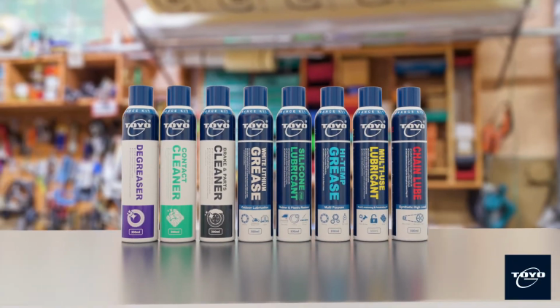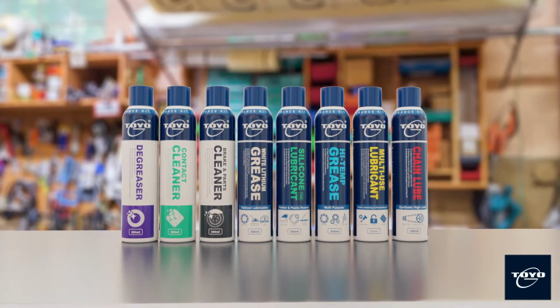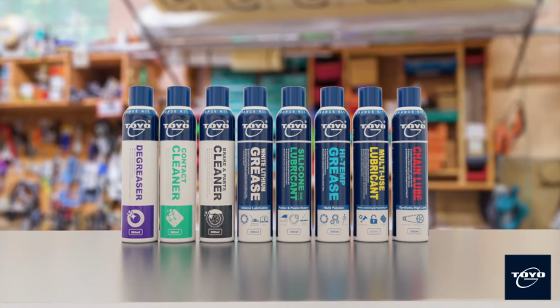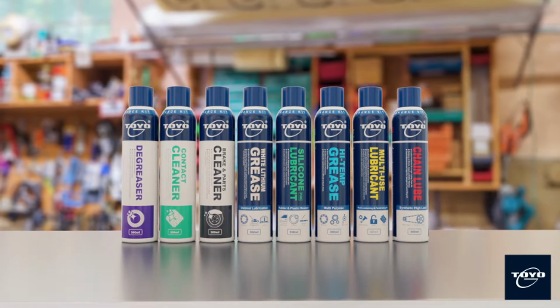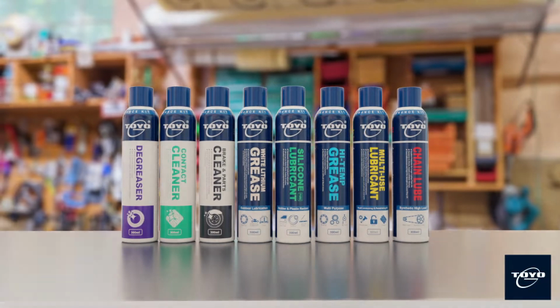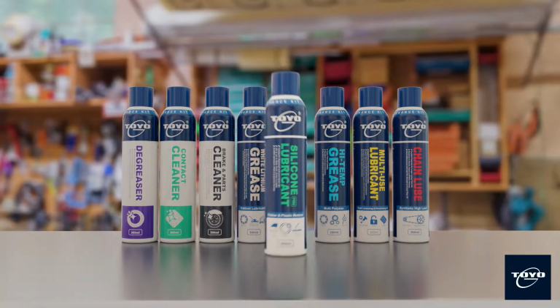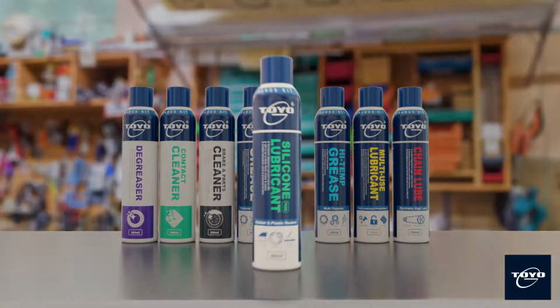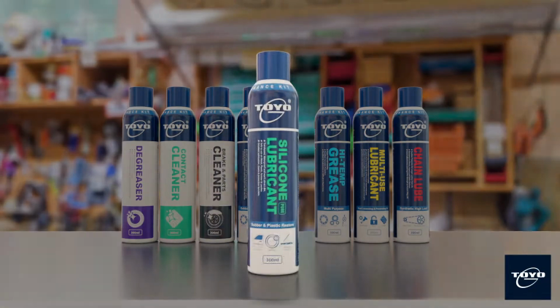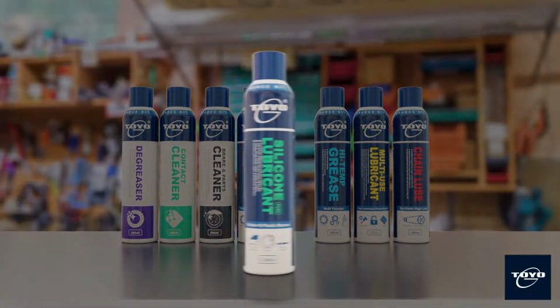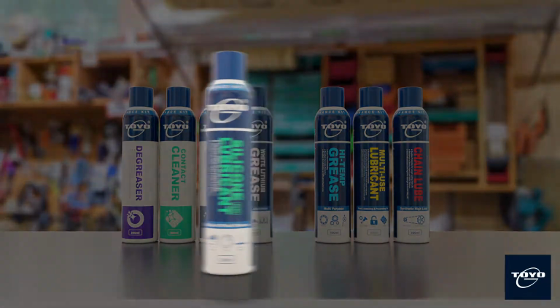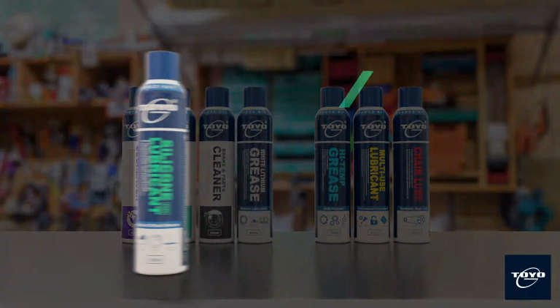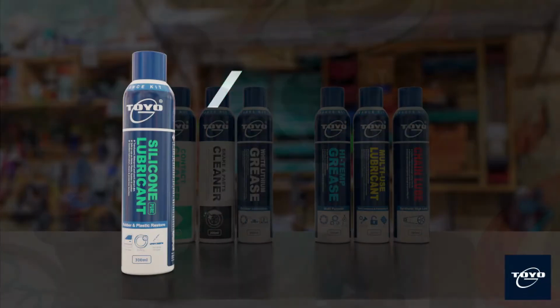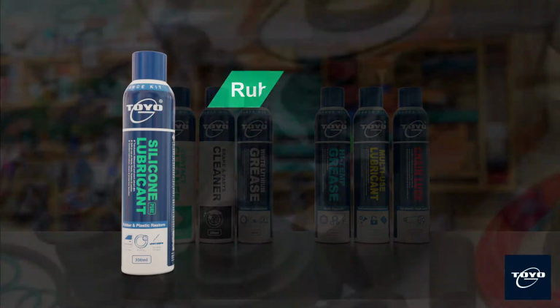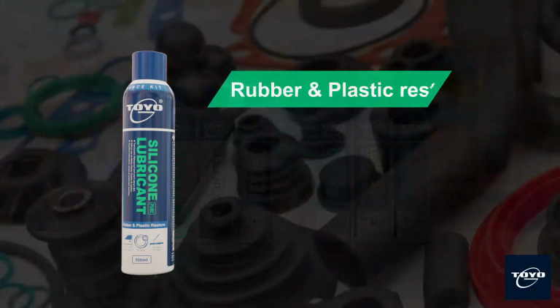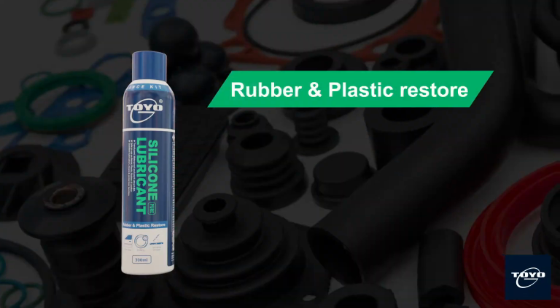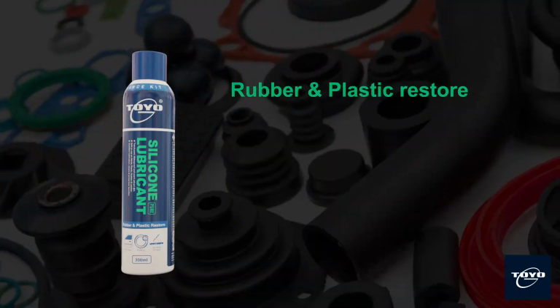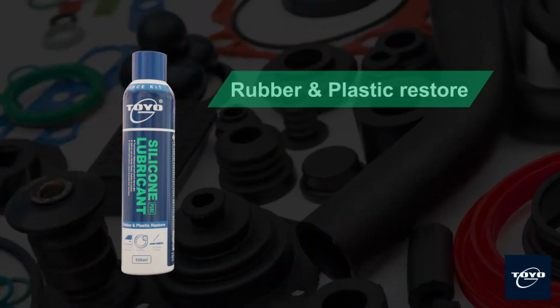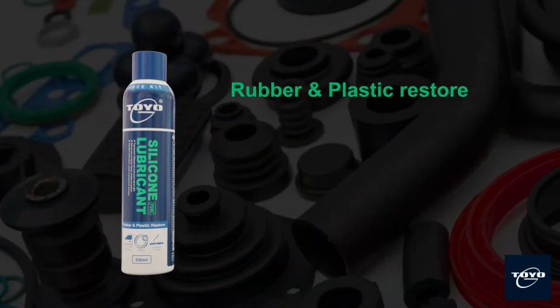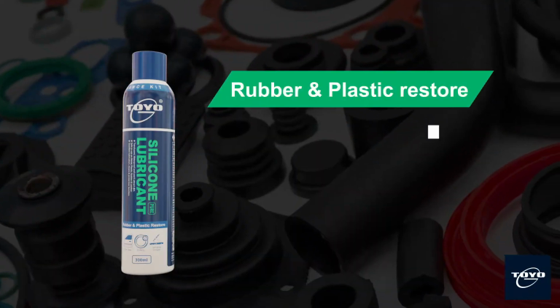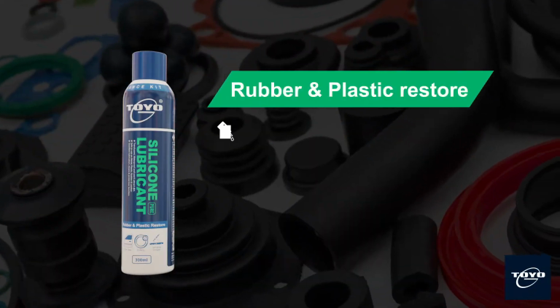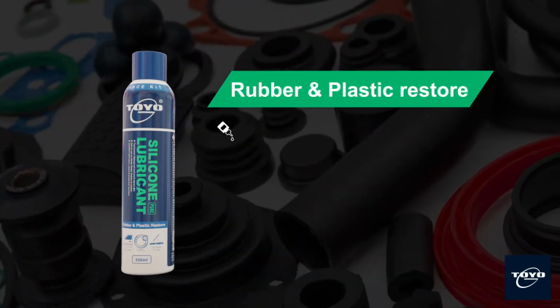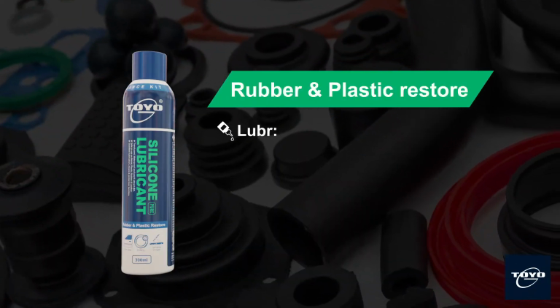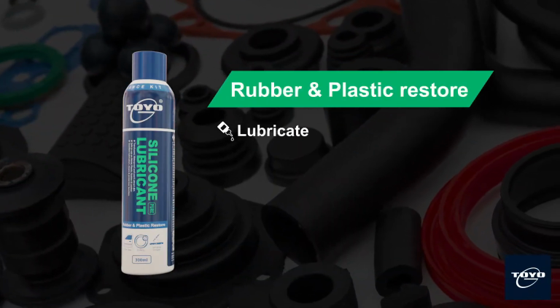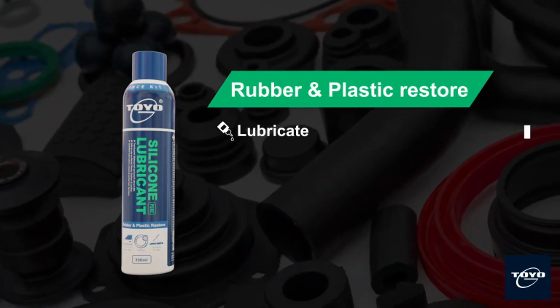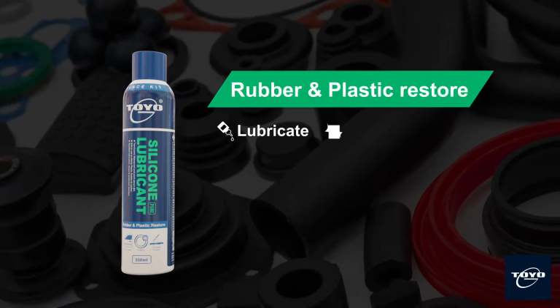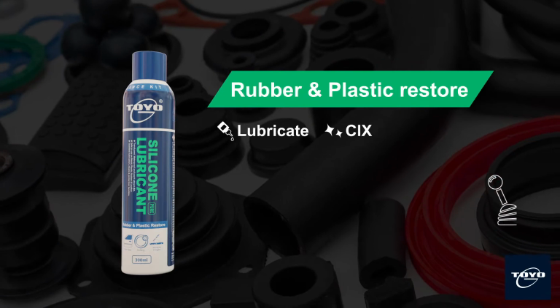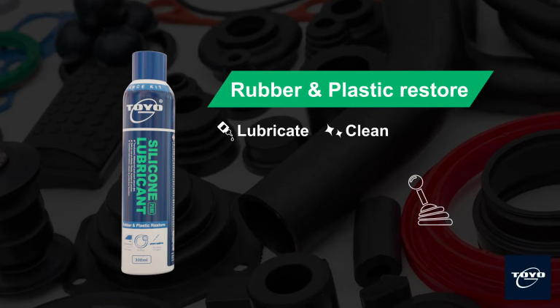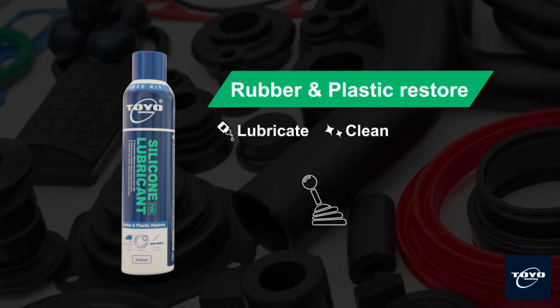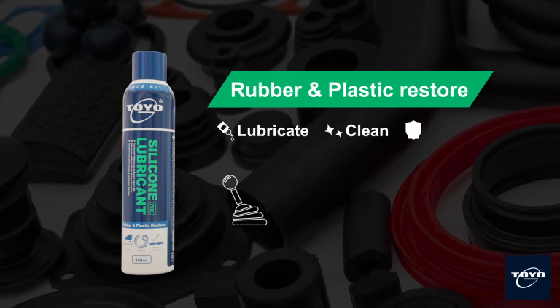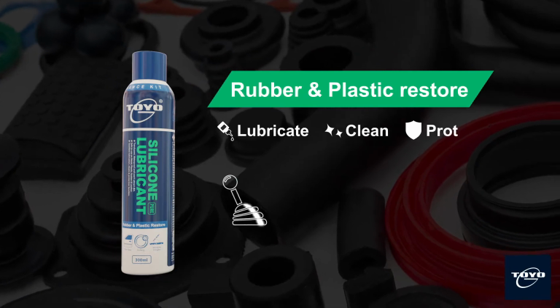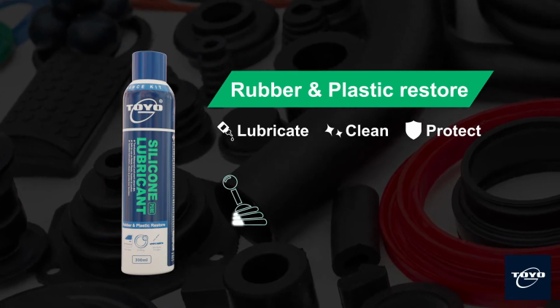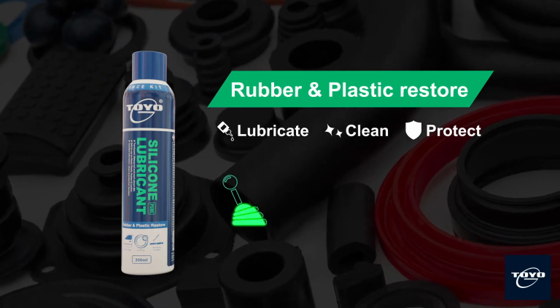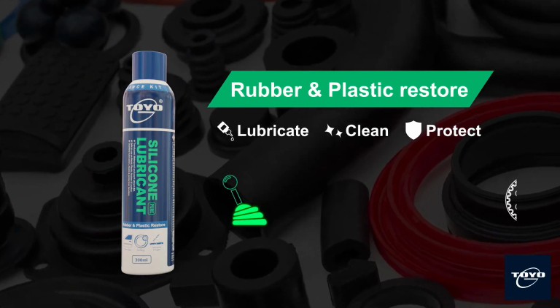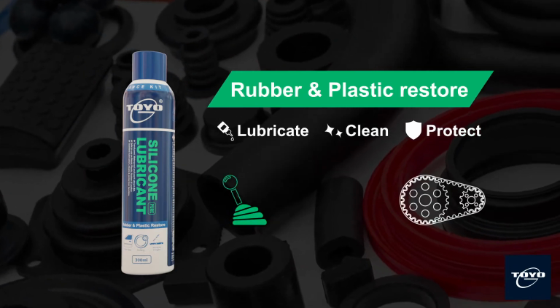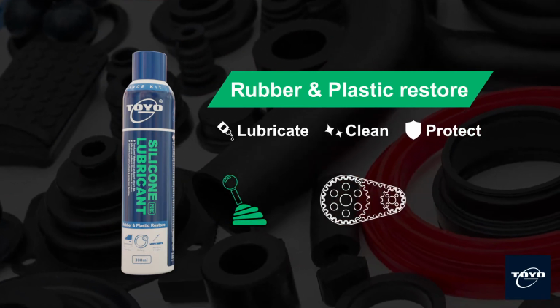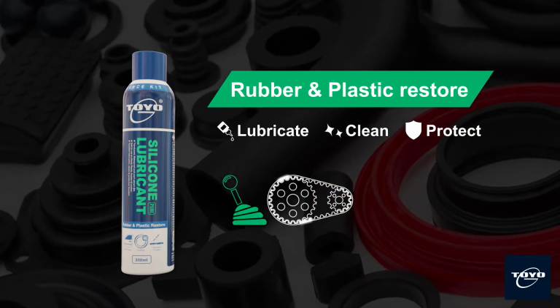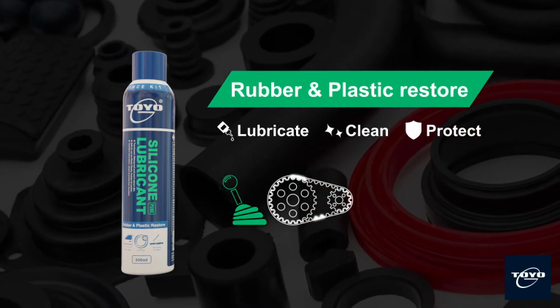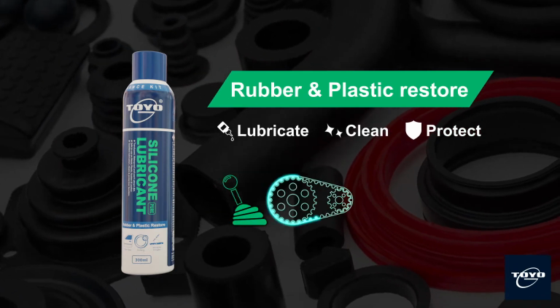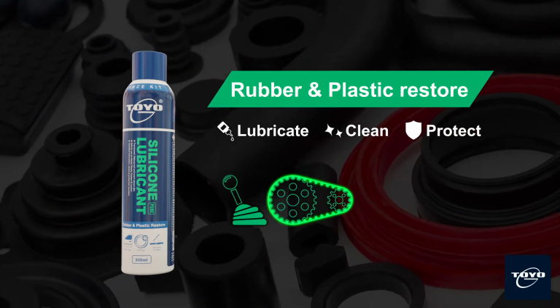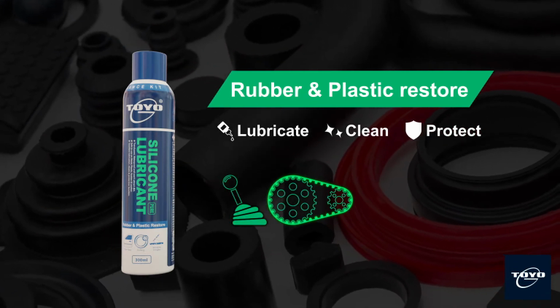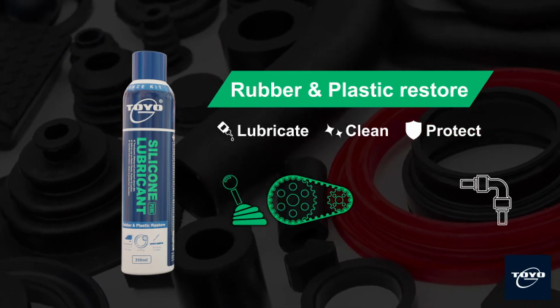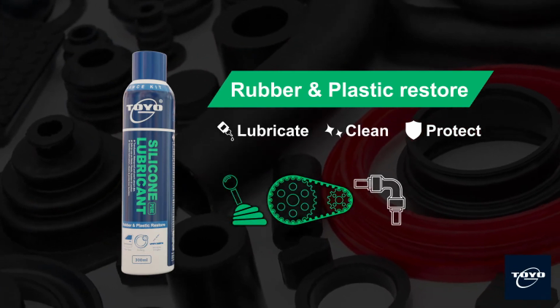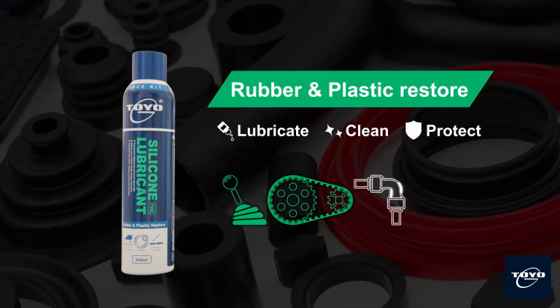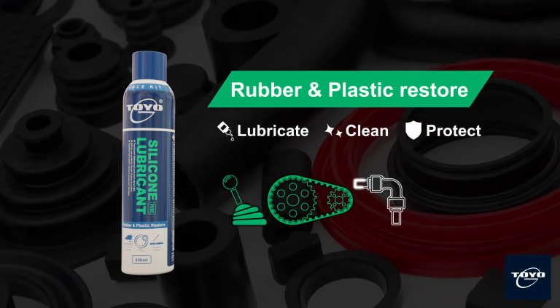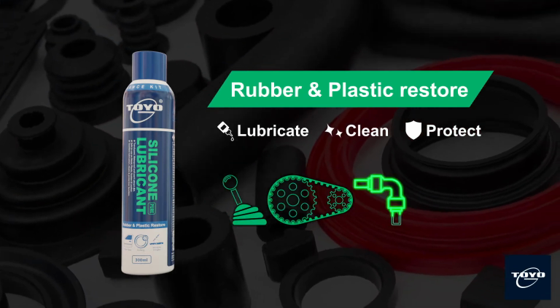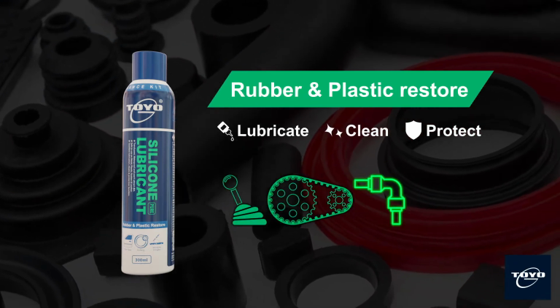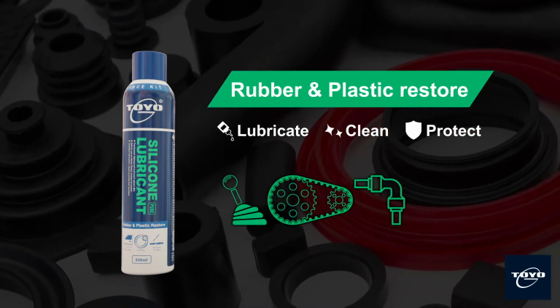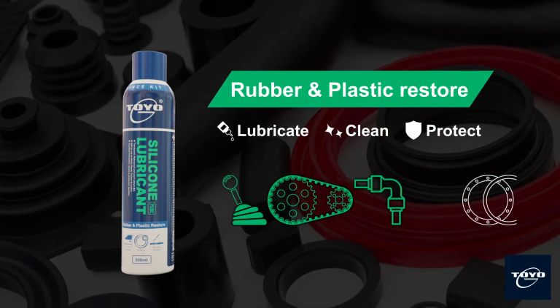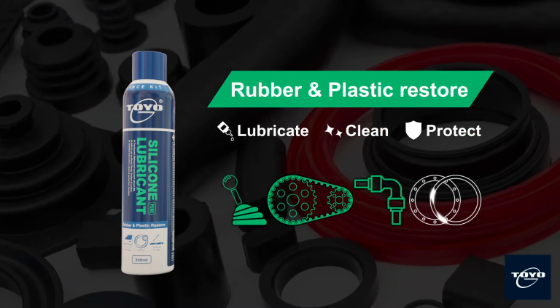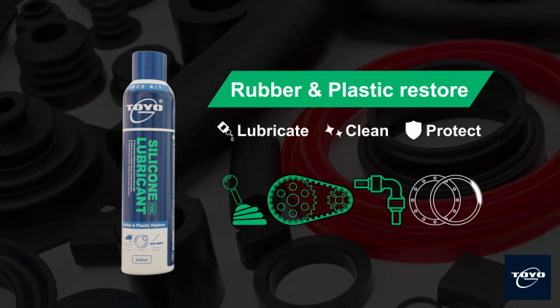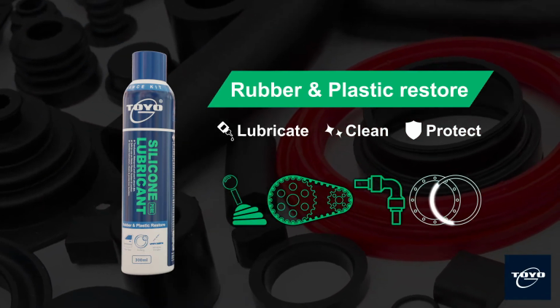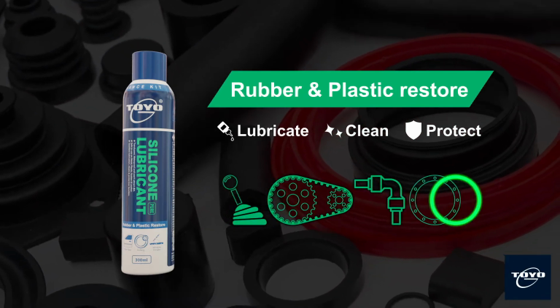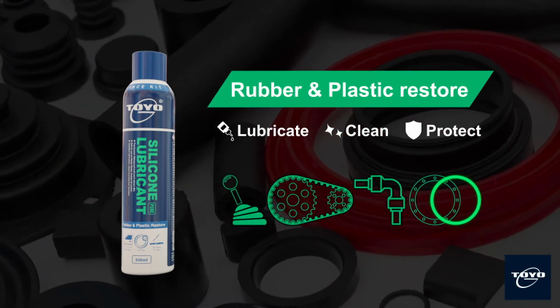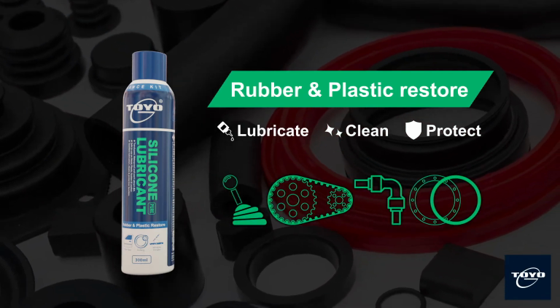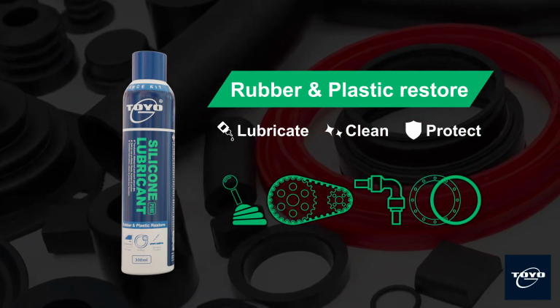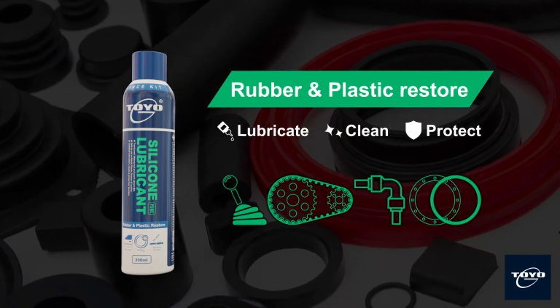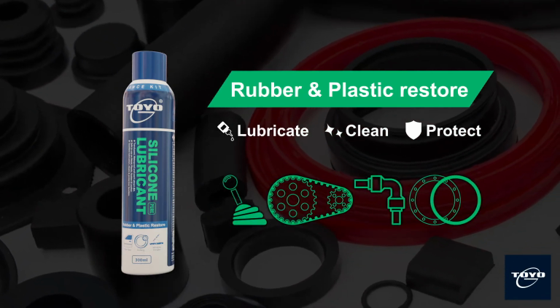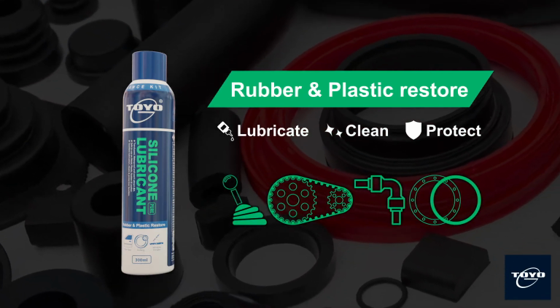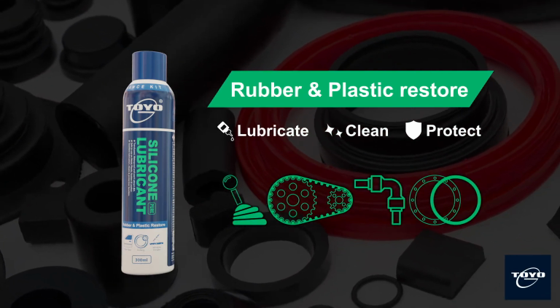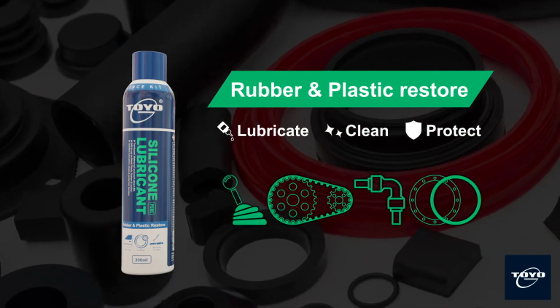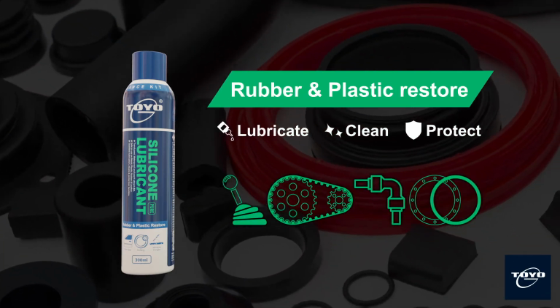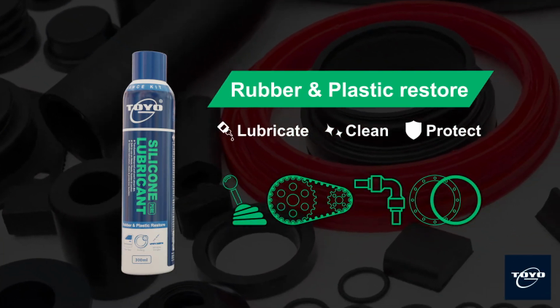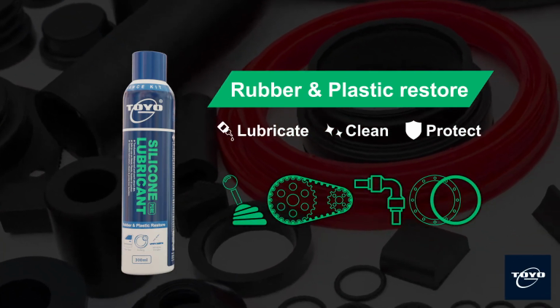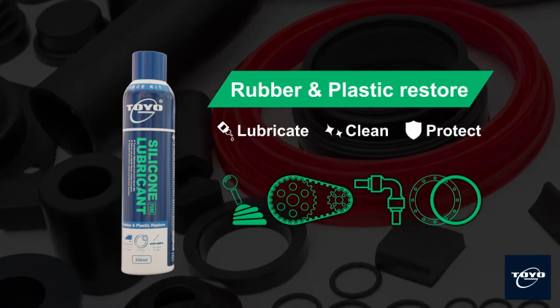Toyo G silicone lubricant is a transparent, non-staining agent that is used to lubricate, clean and protect metal, plastic, rubber and vinyl.